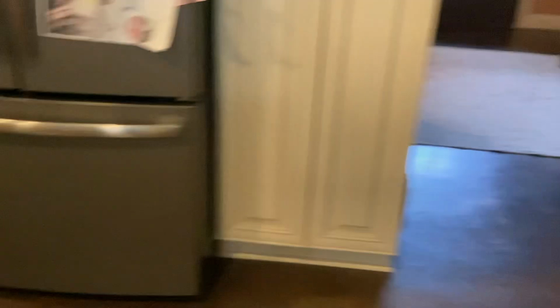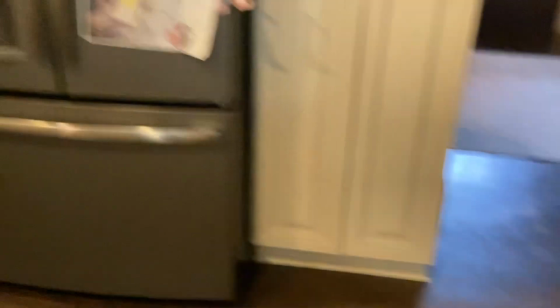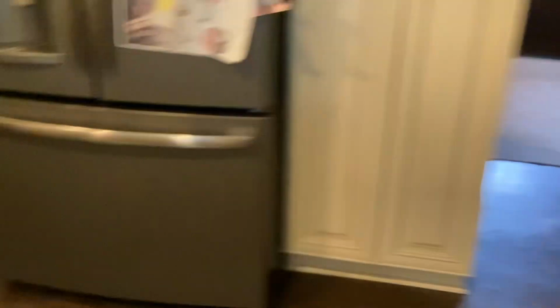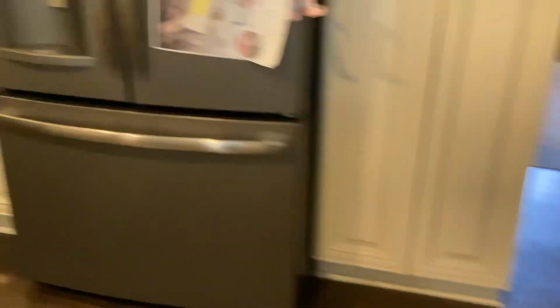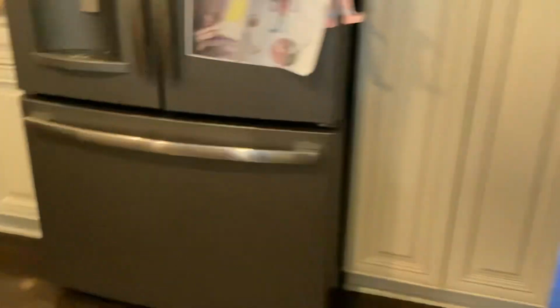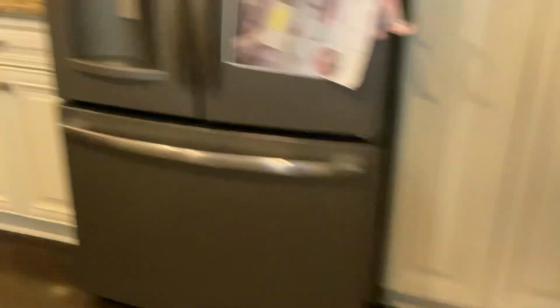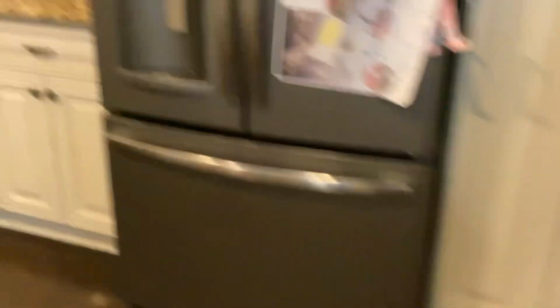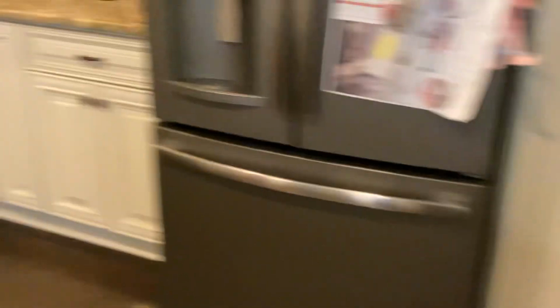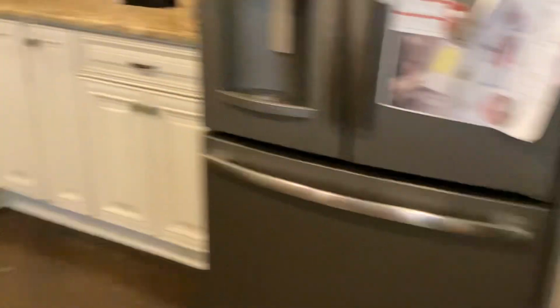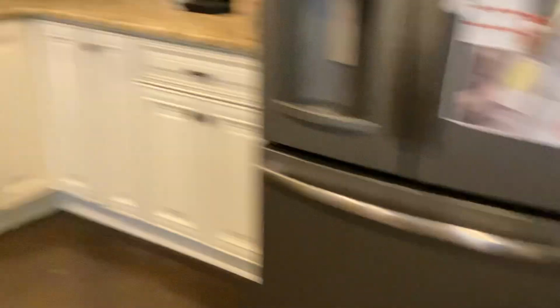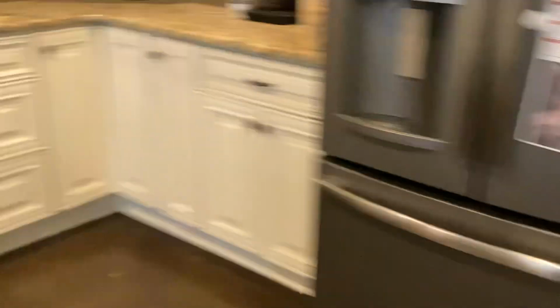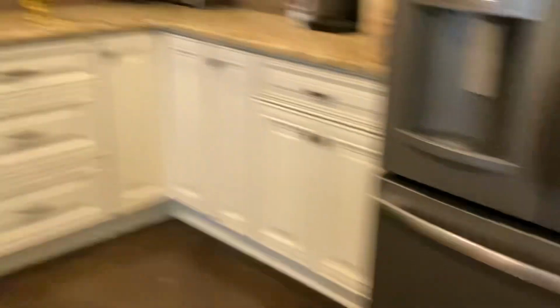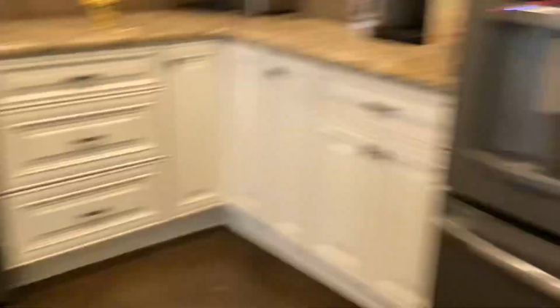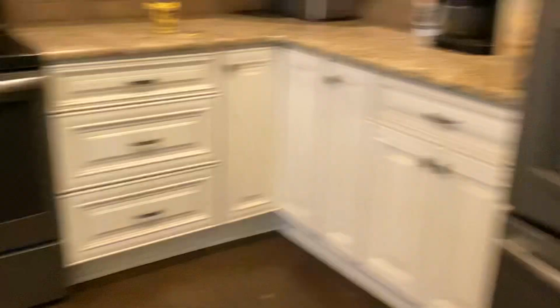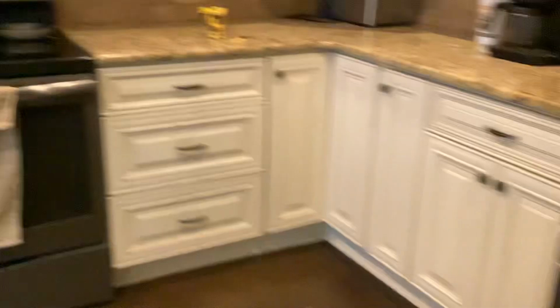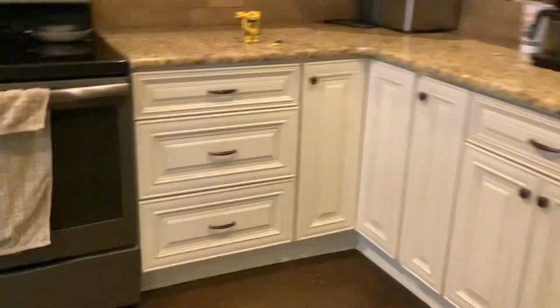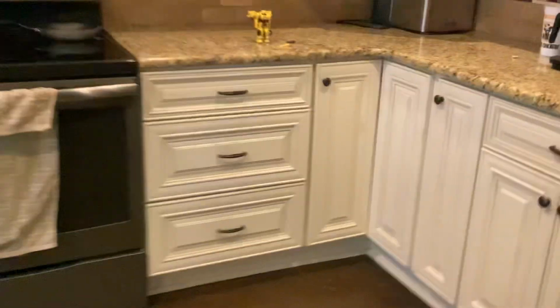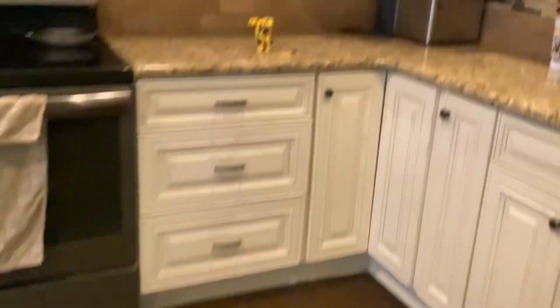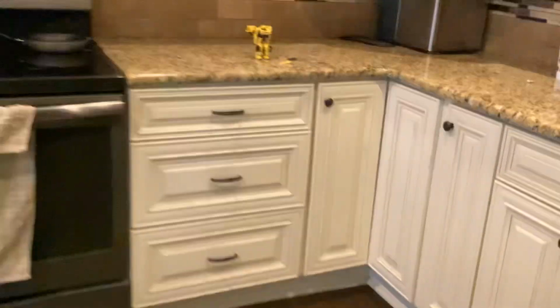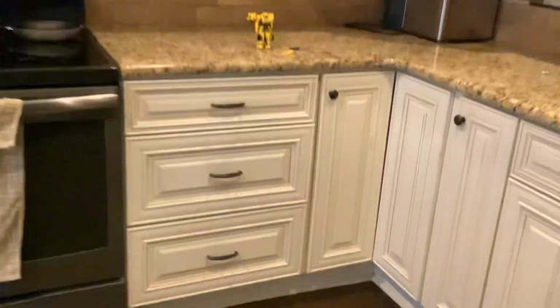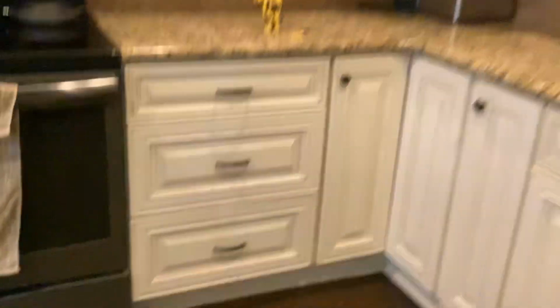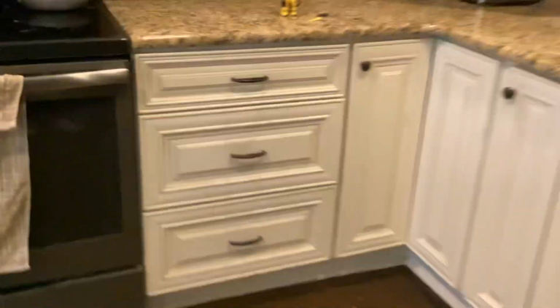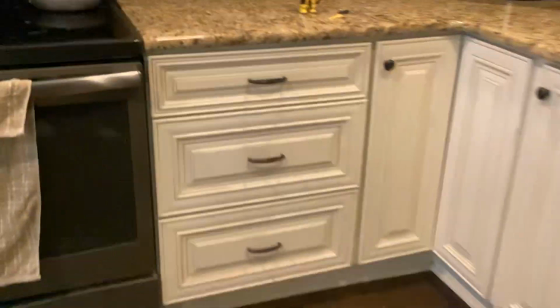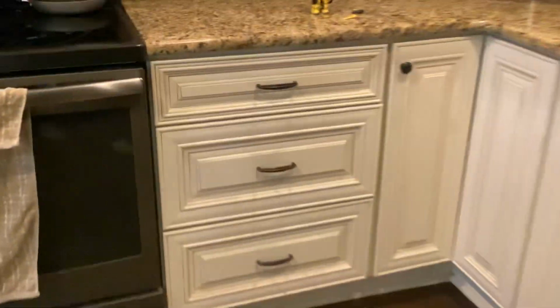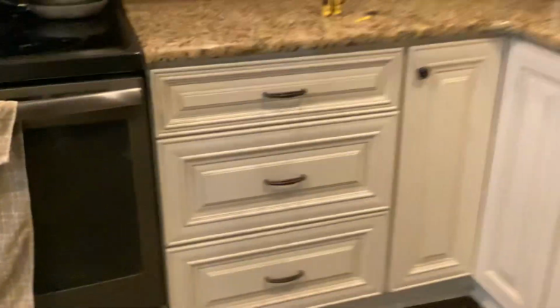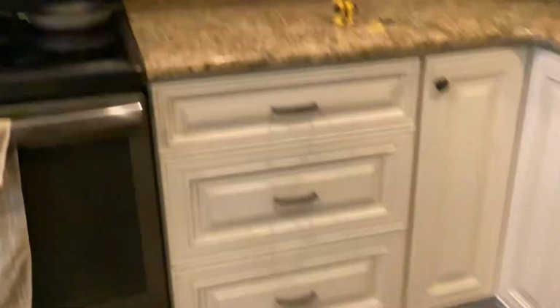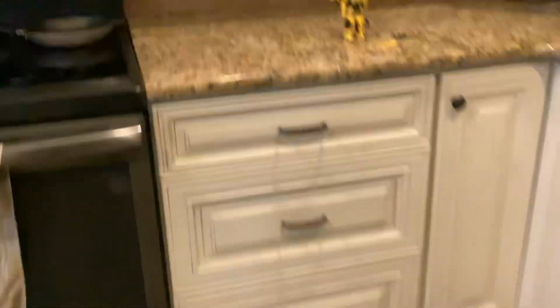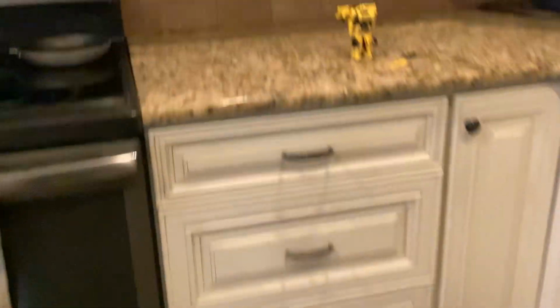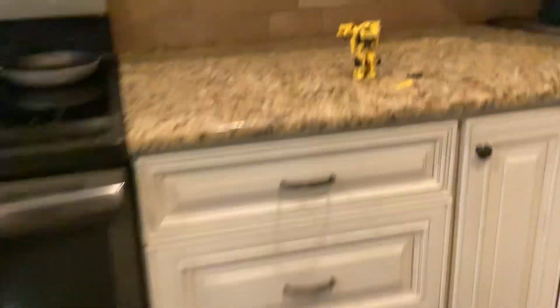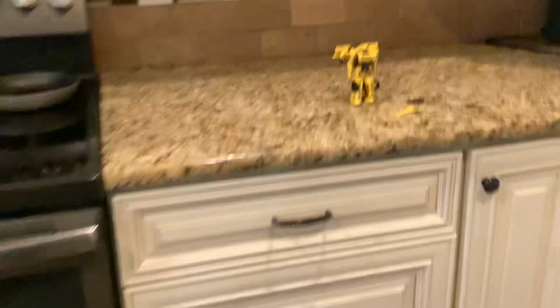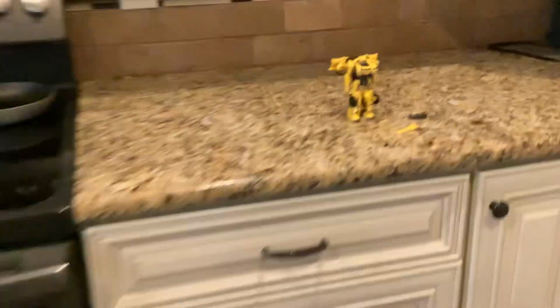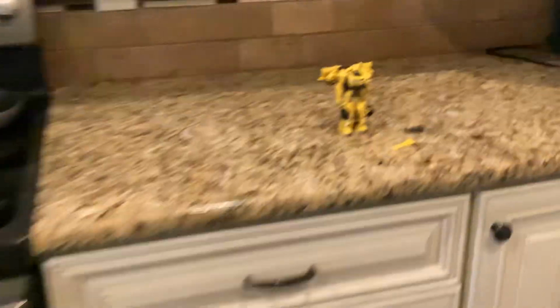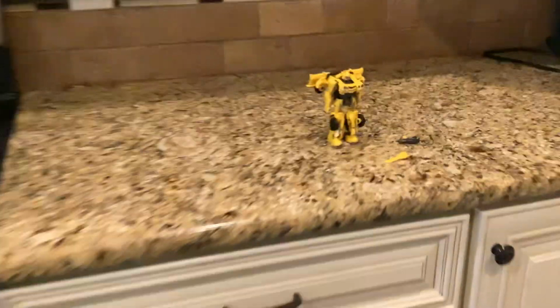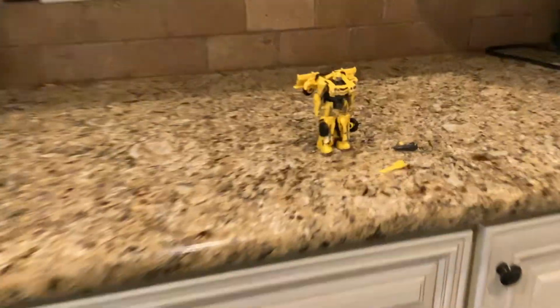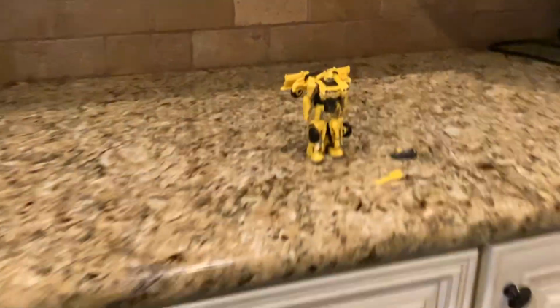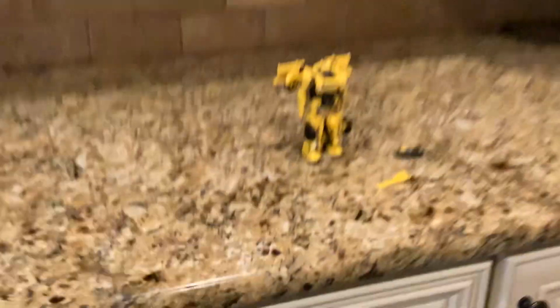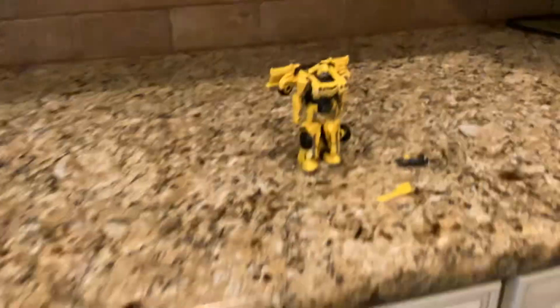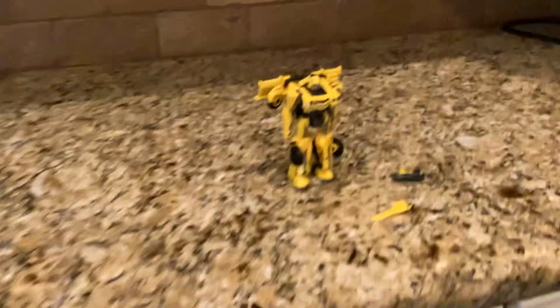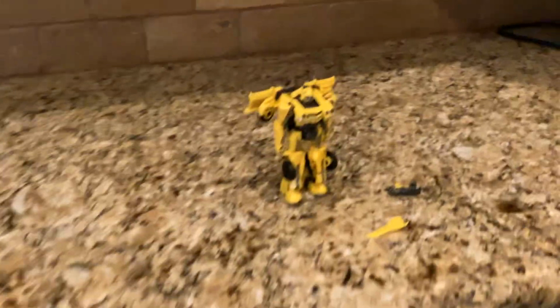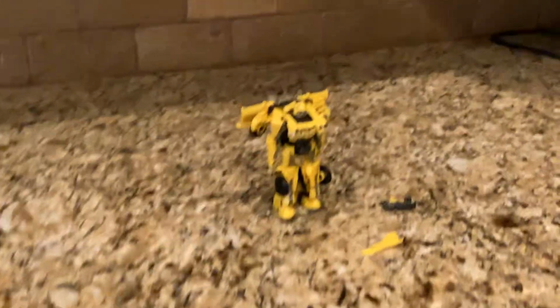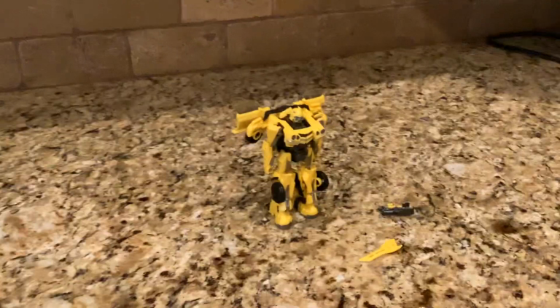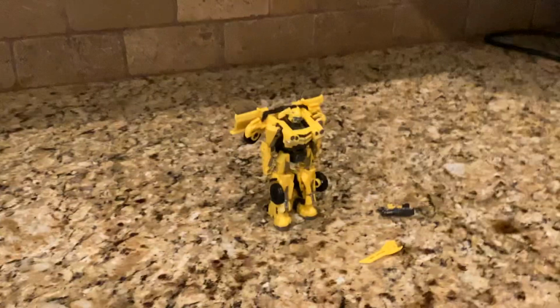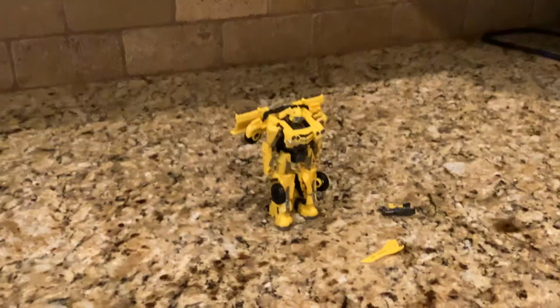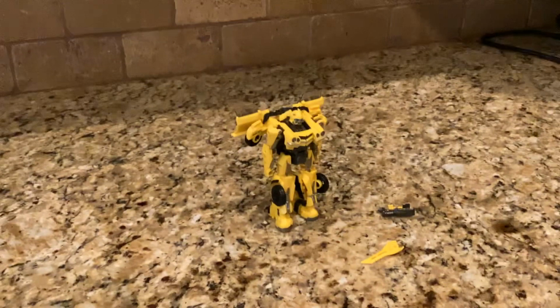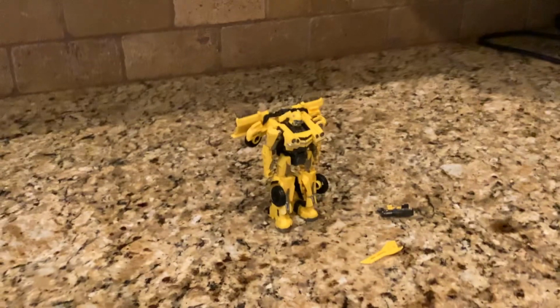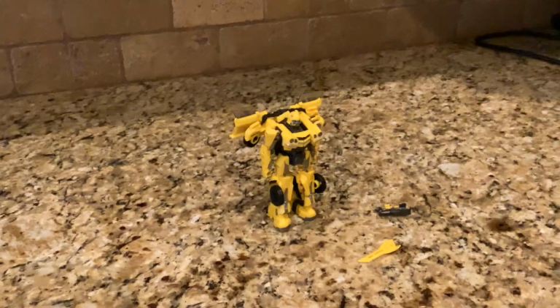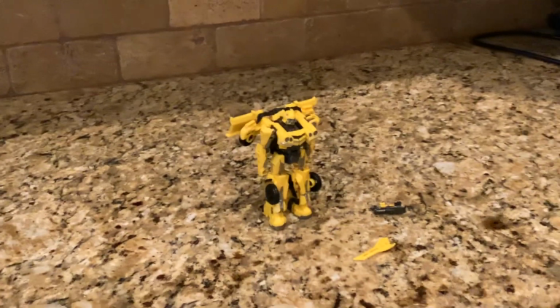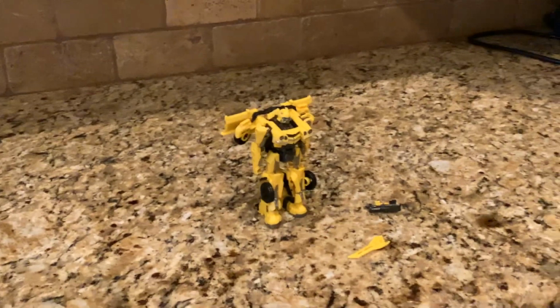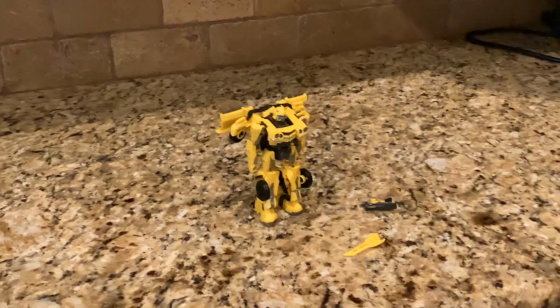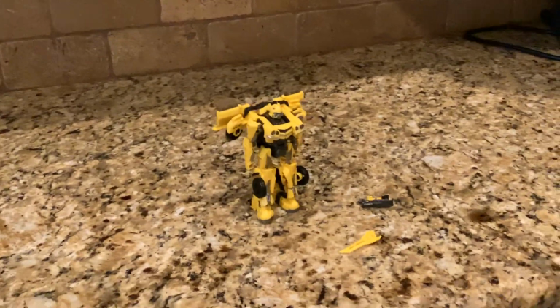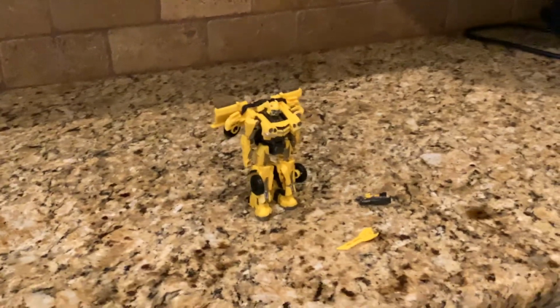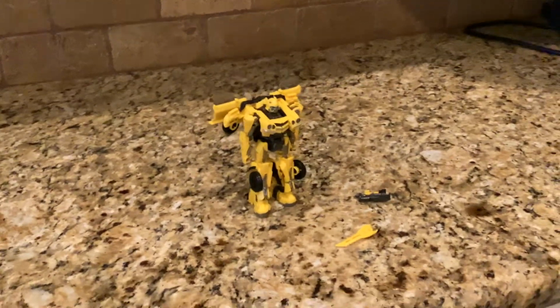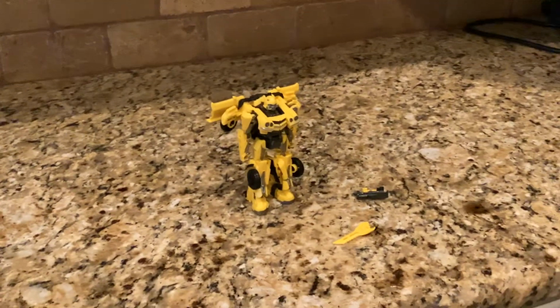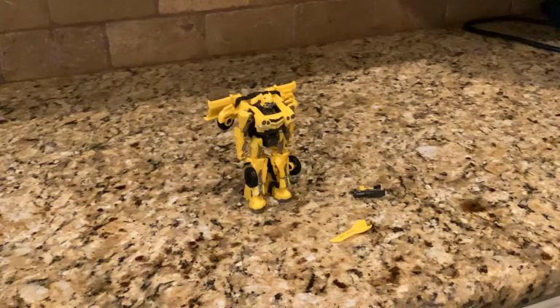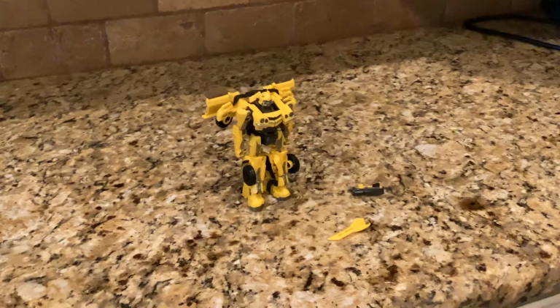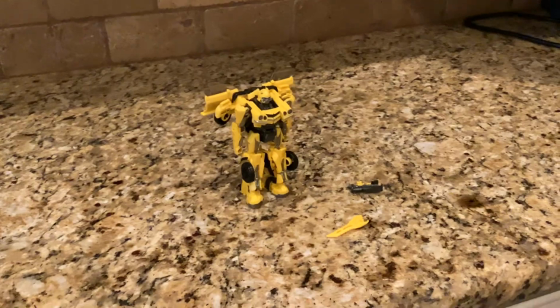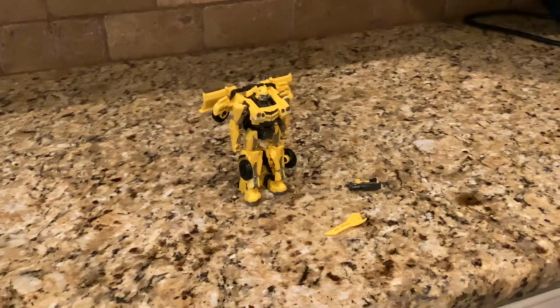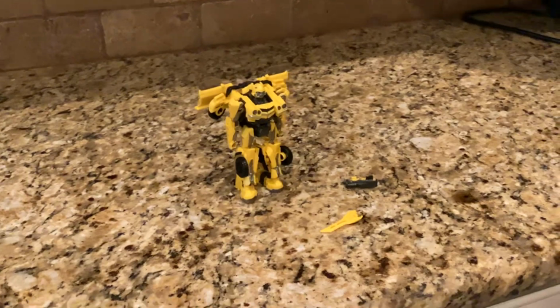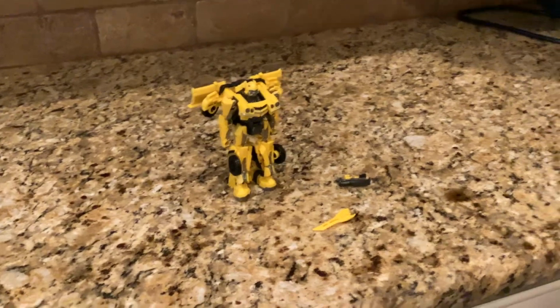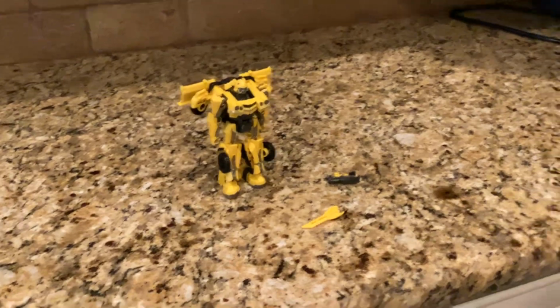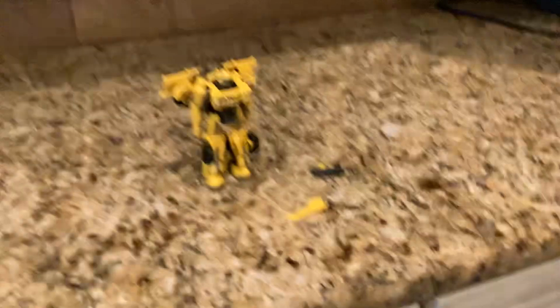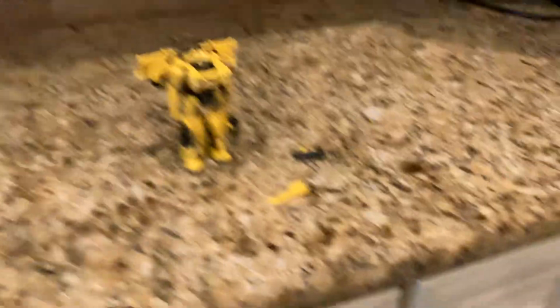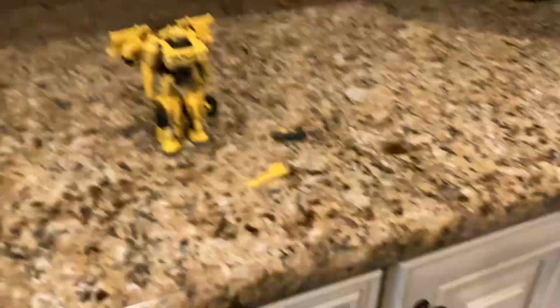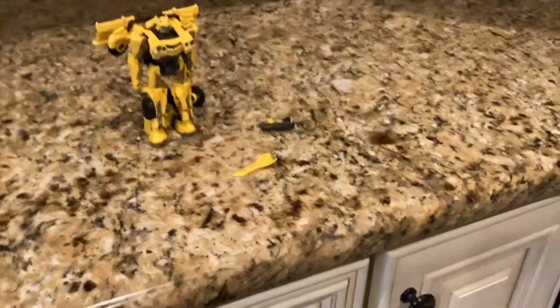Hello my froggies, this is the Idea of the Frog. I'm back with another video. We're going to do a review on Bumblebee.